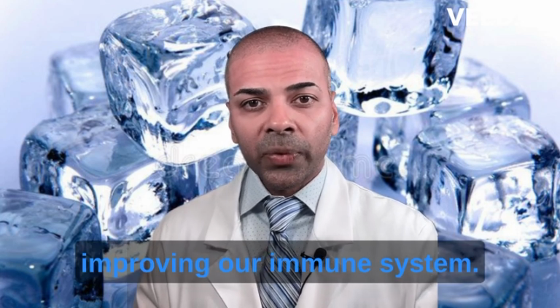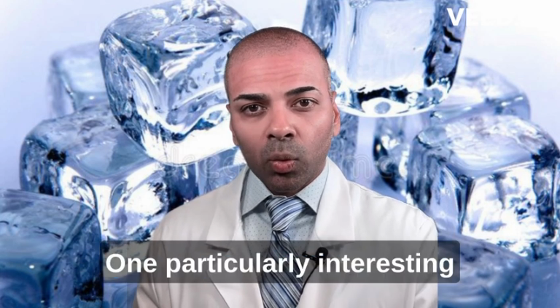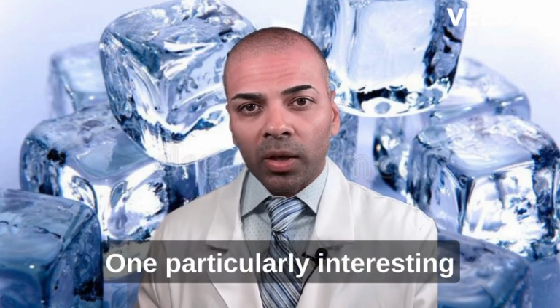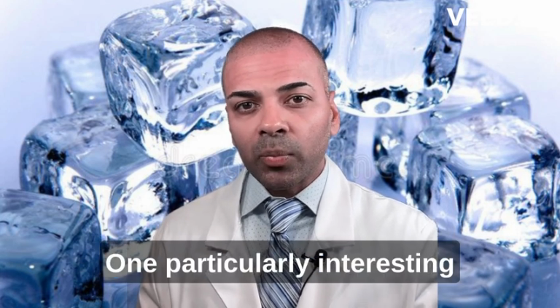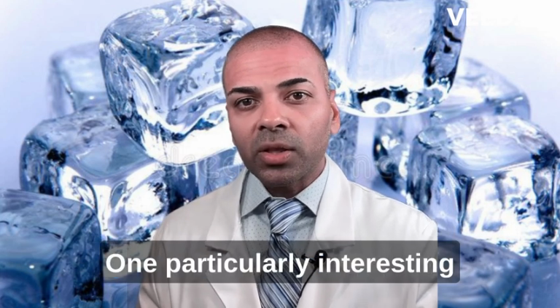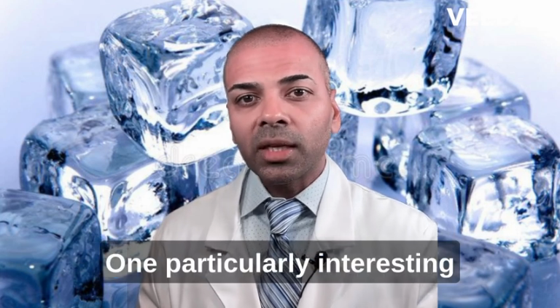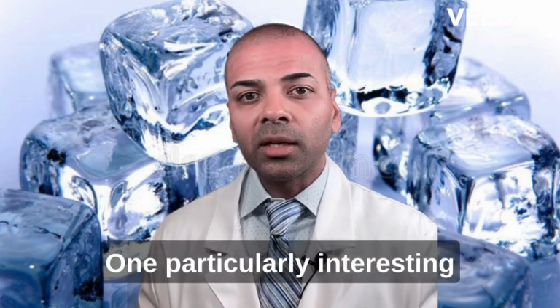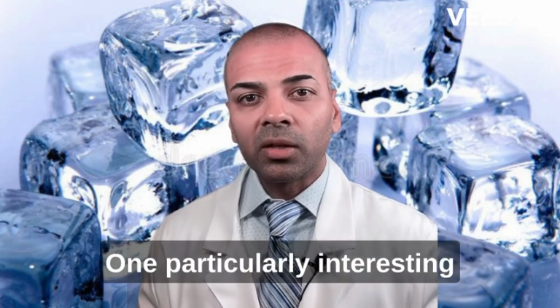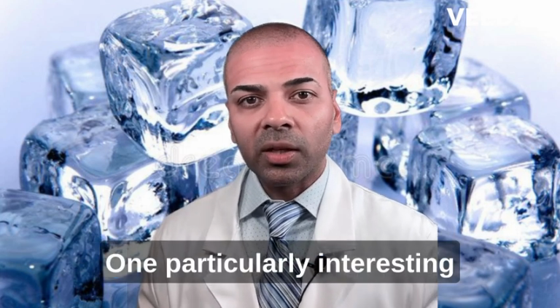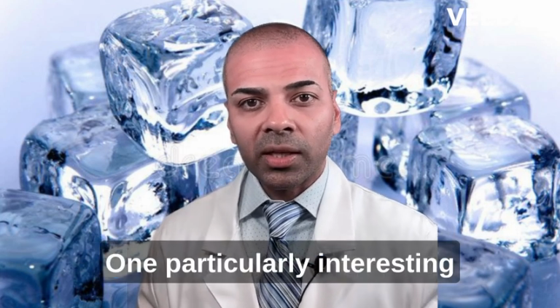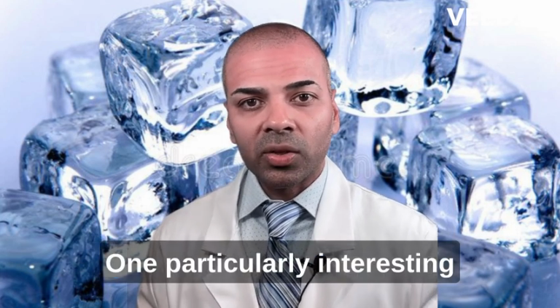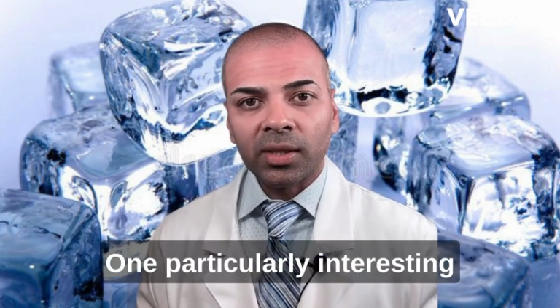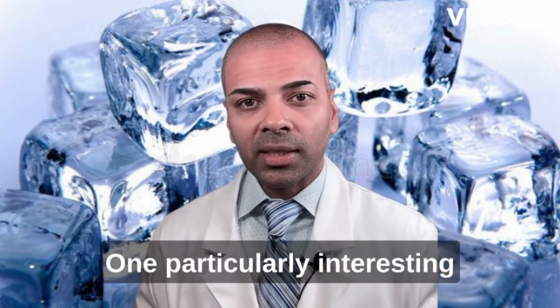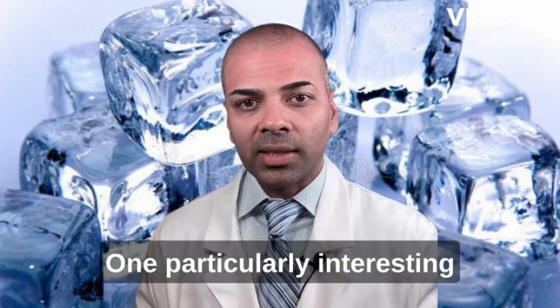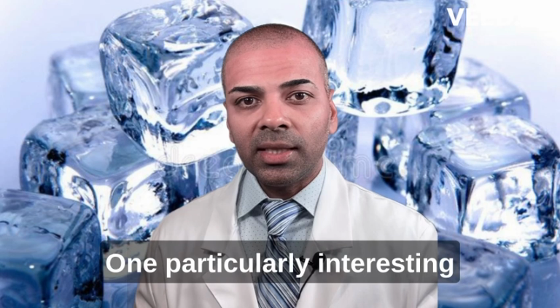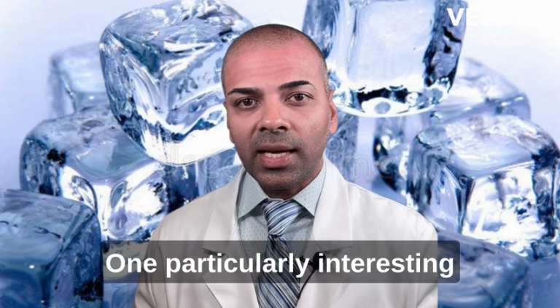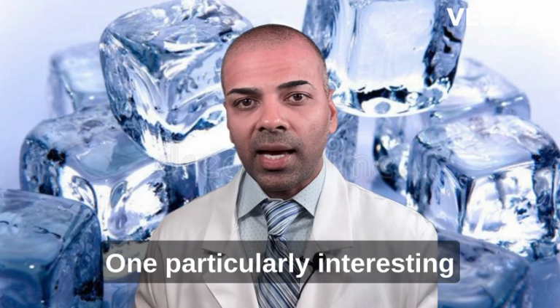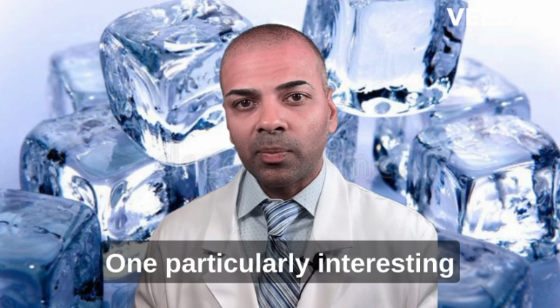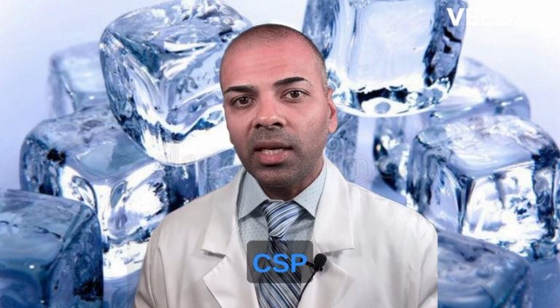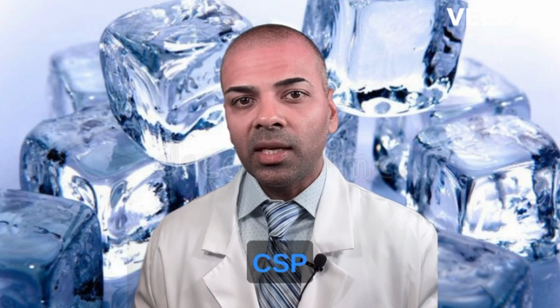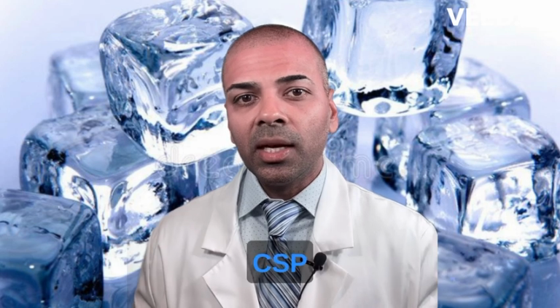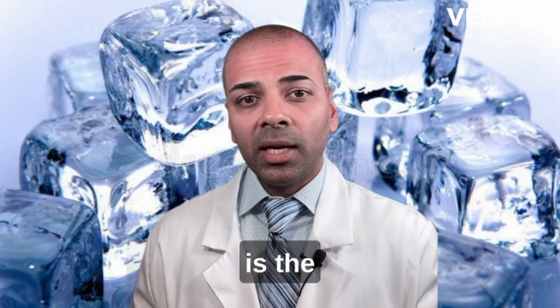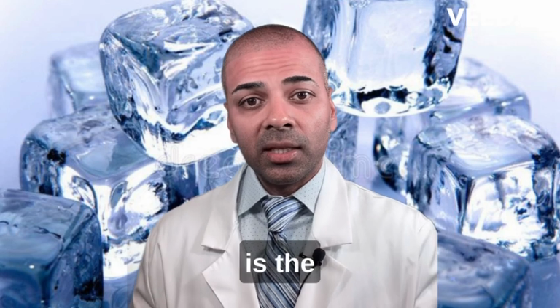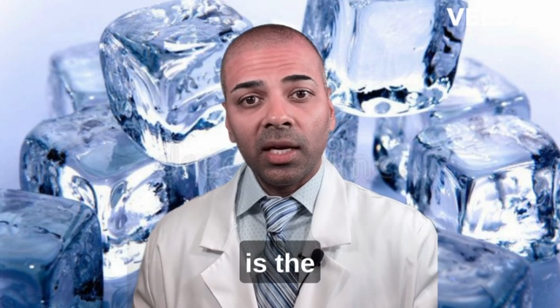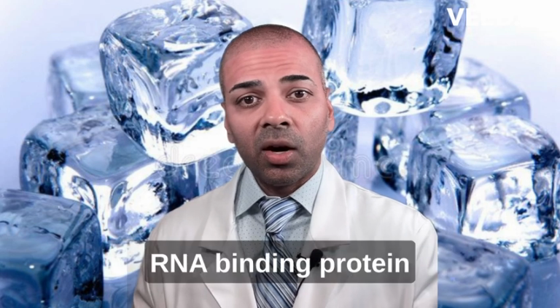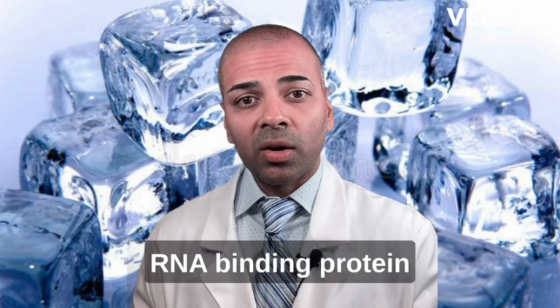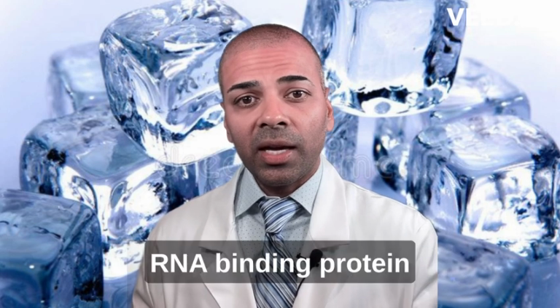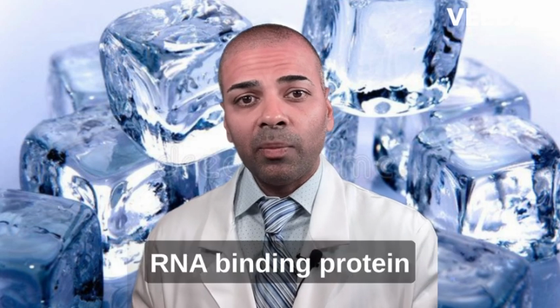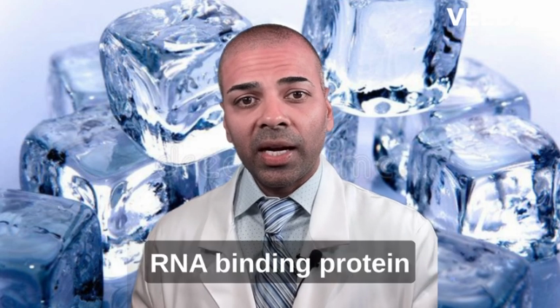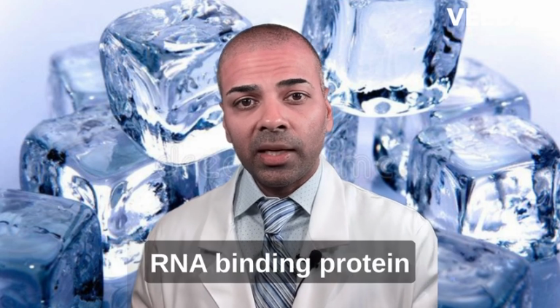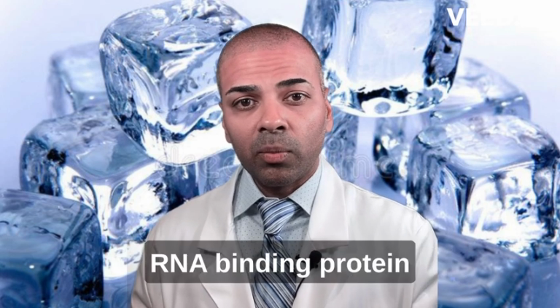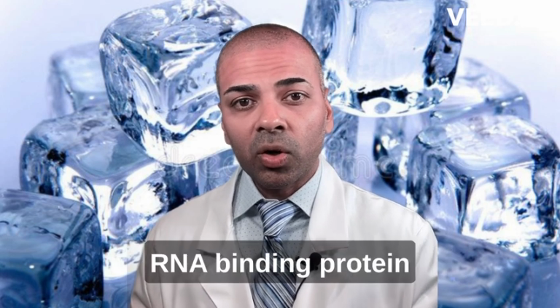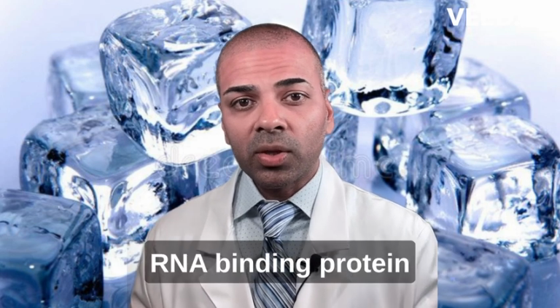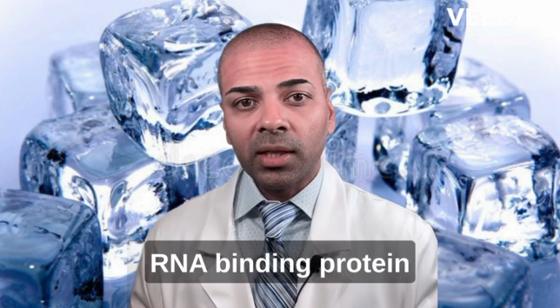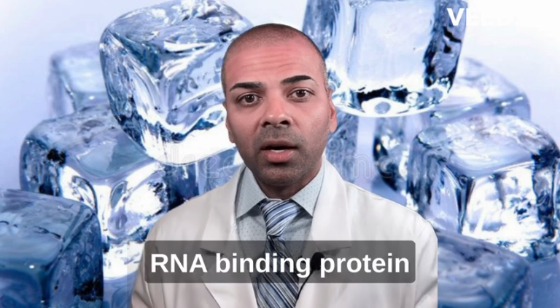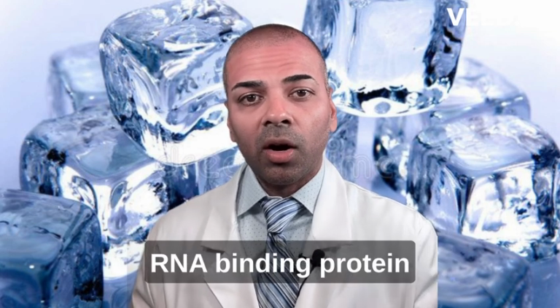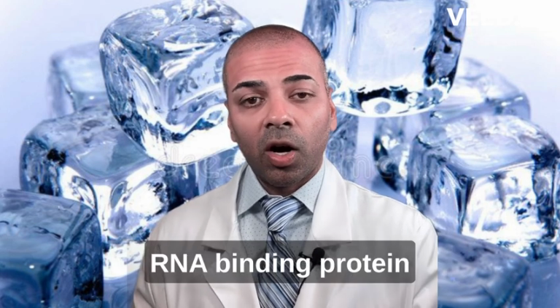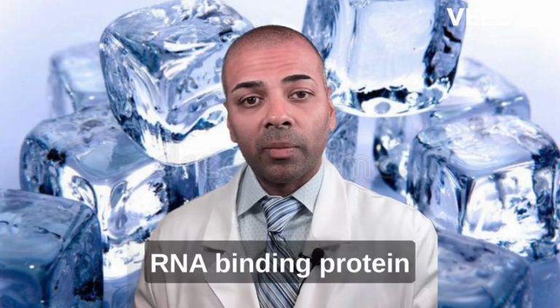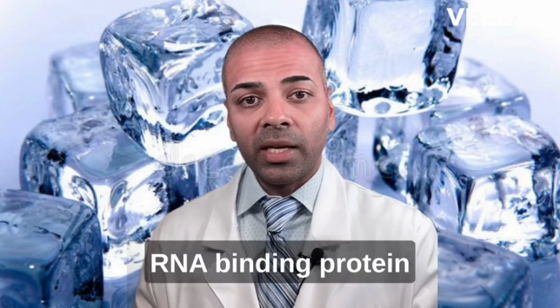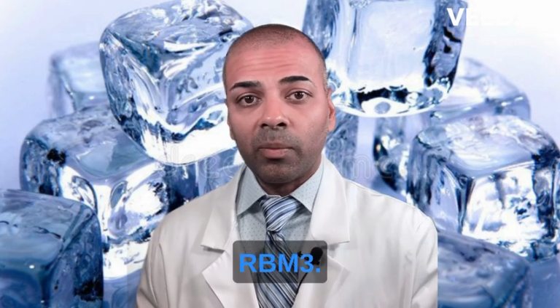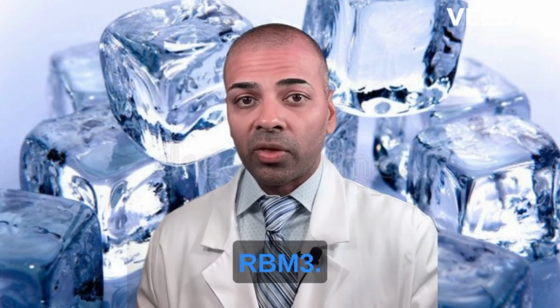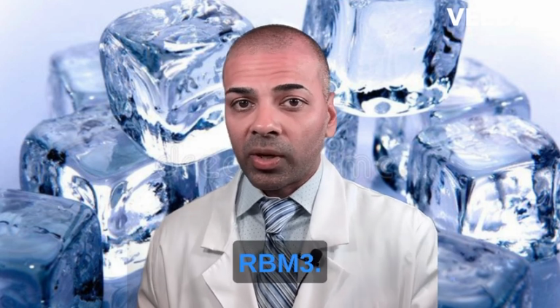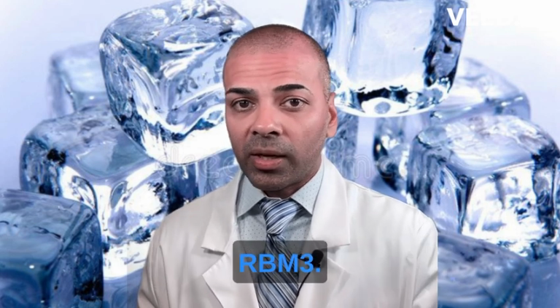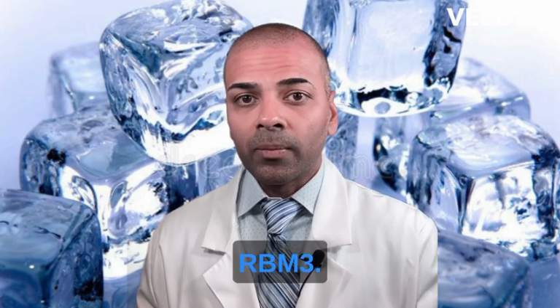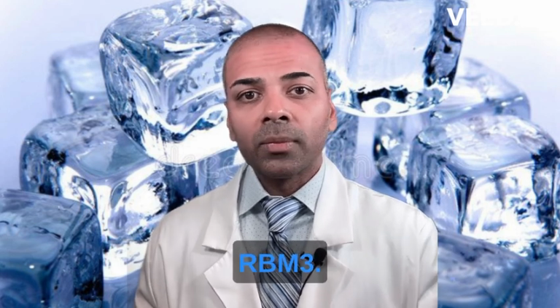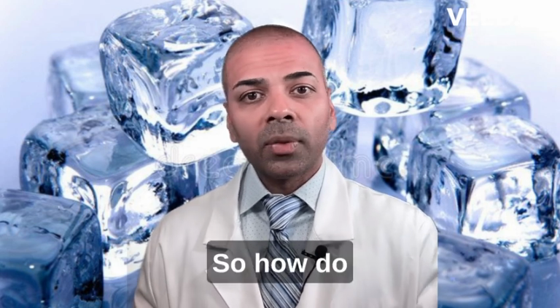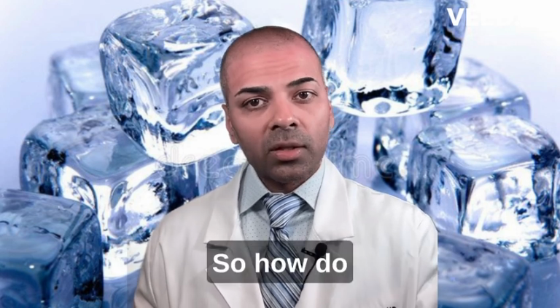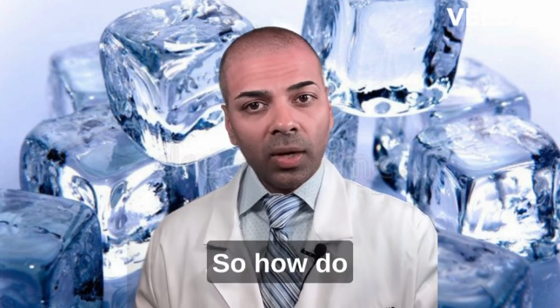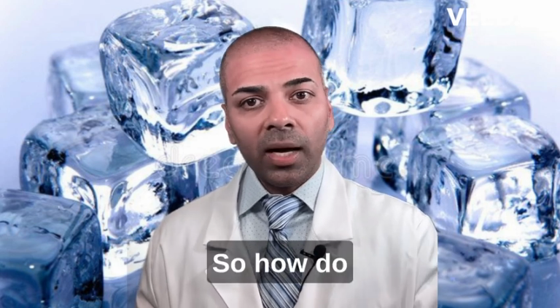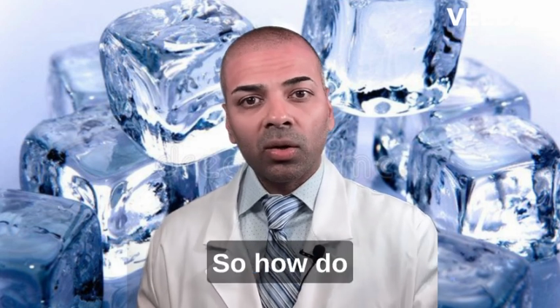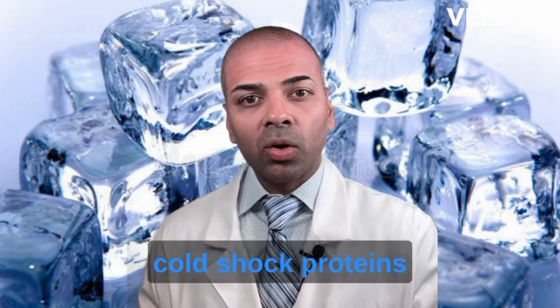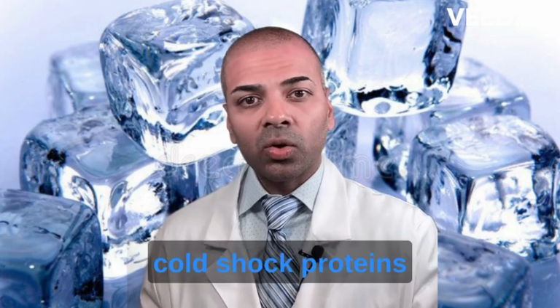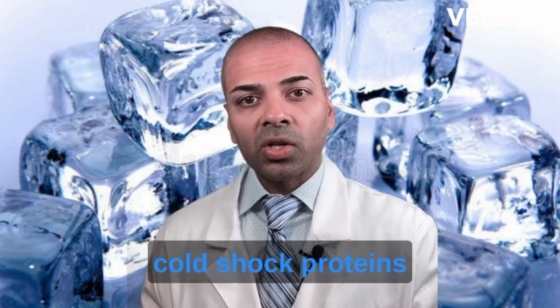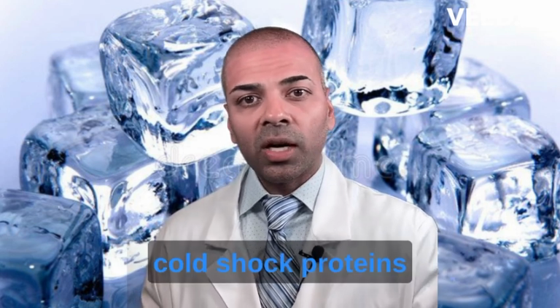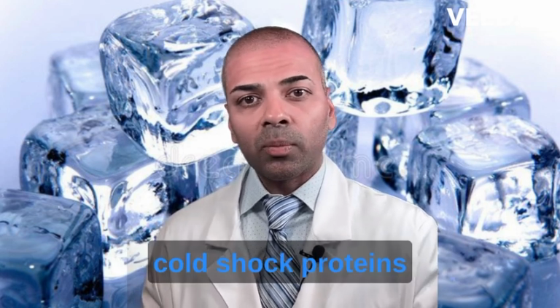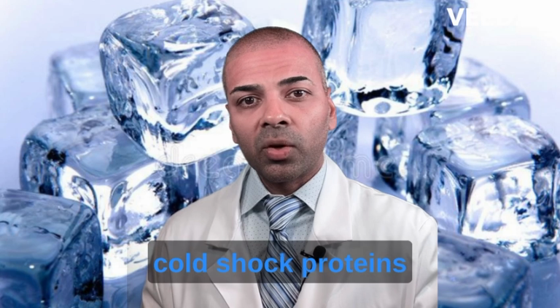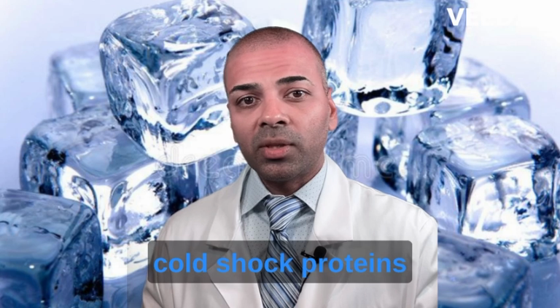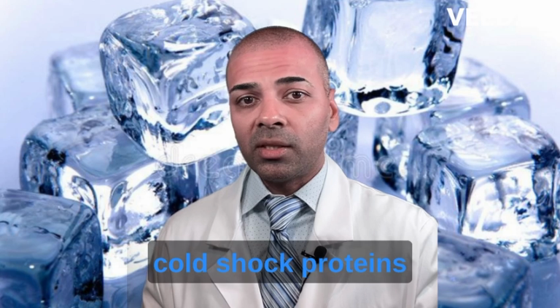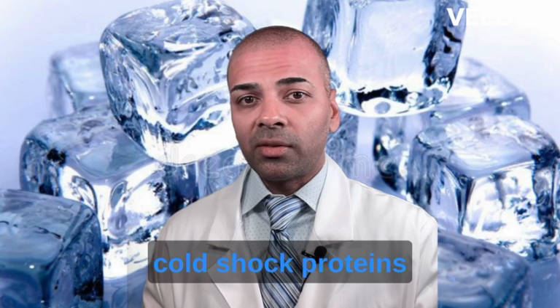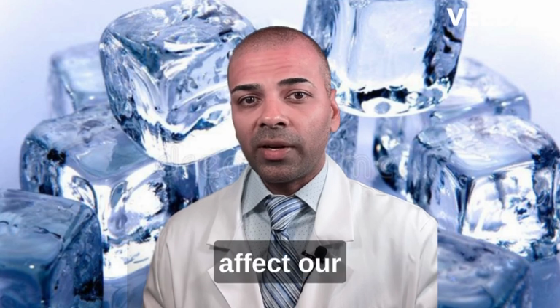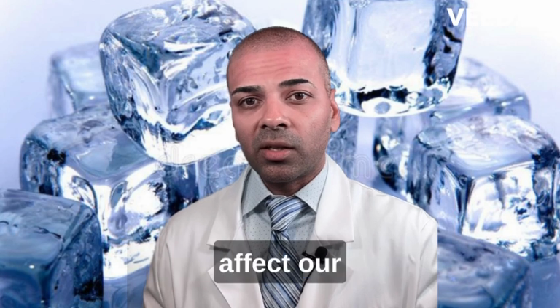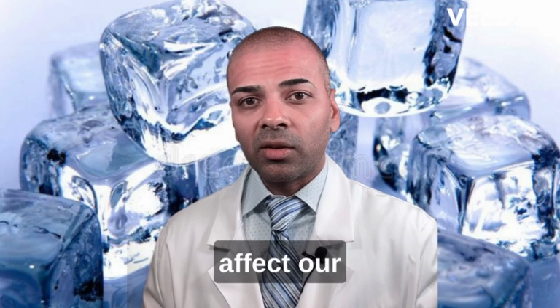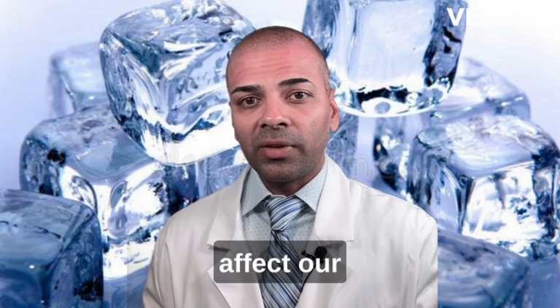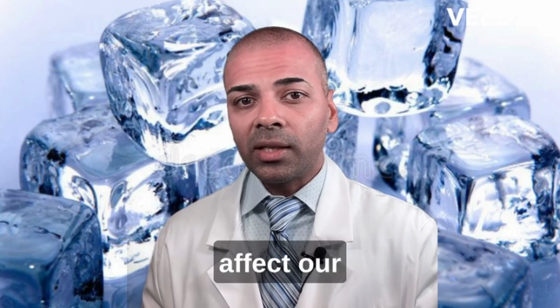One particularly interesting CSP is the RNA-binding protein RBM3. So how do cold shock proteins affect our fitness?